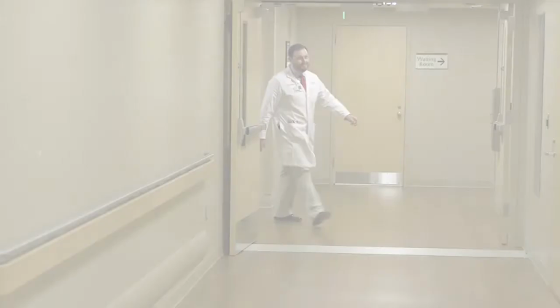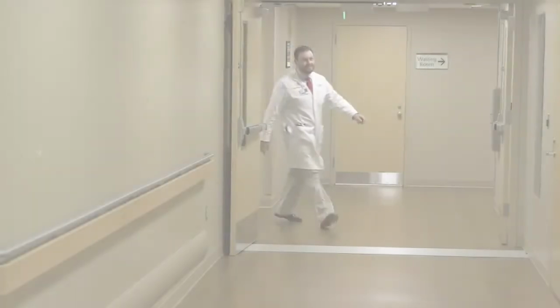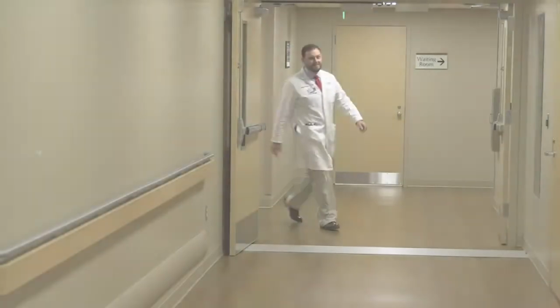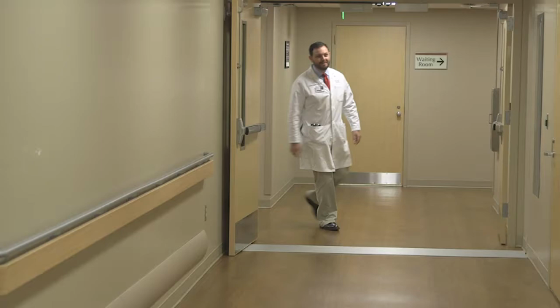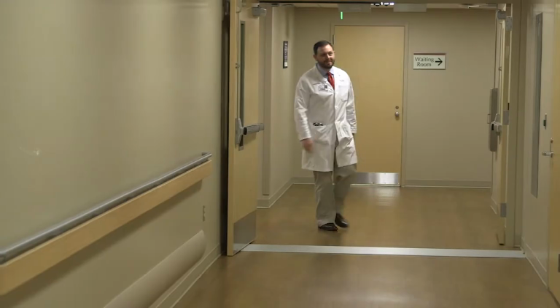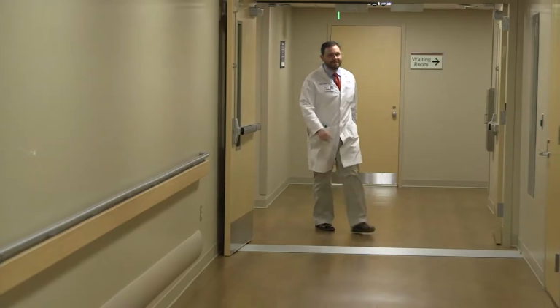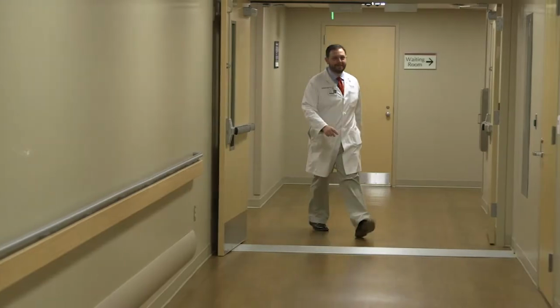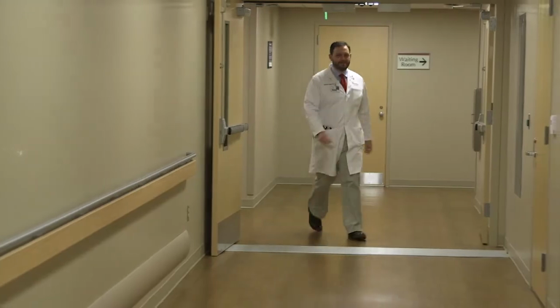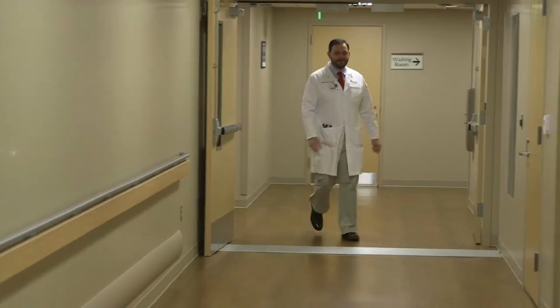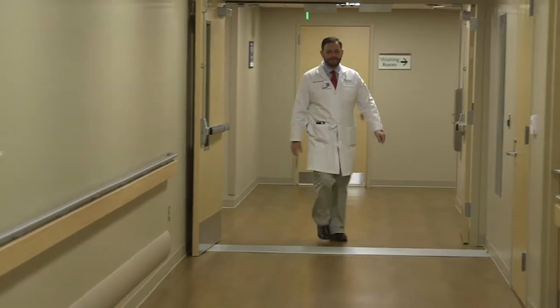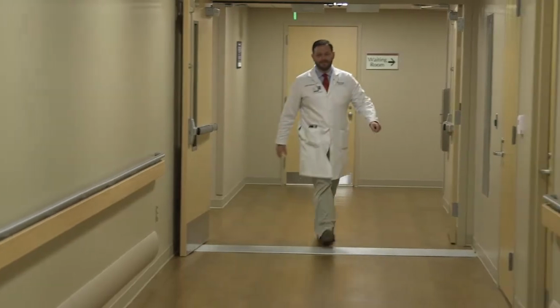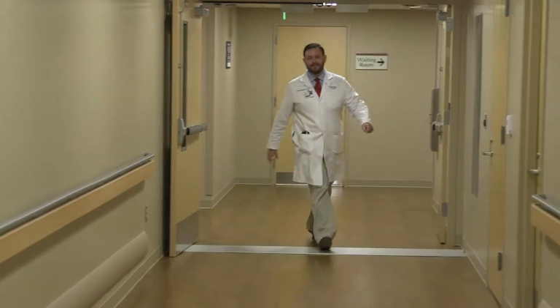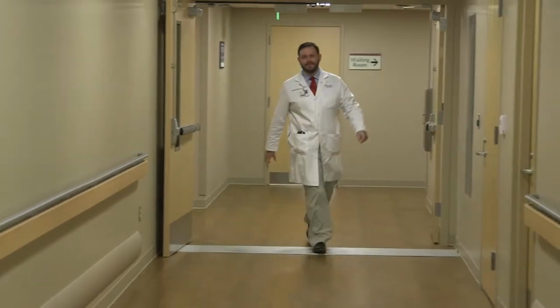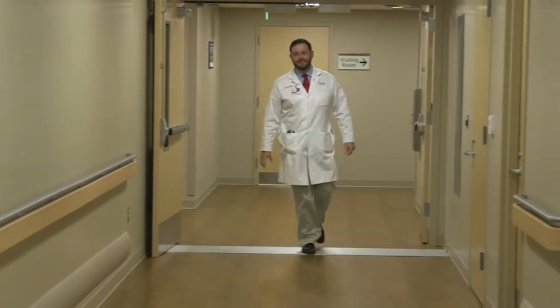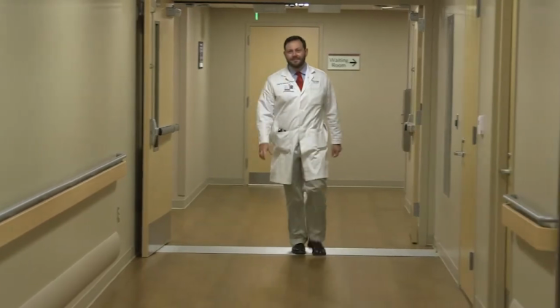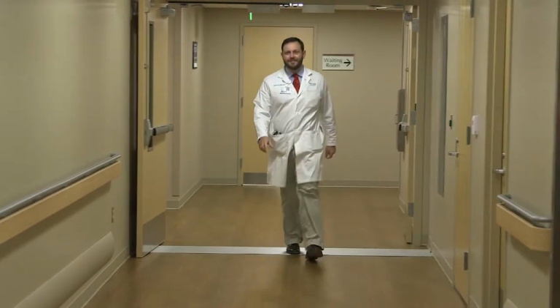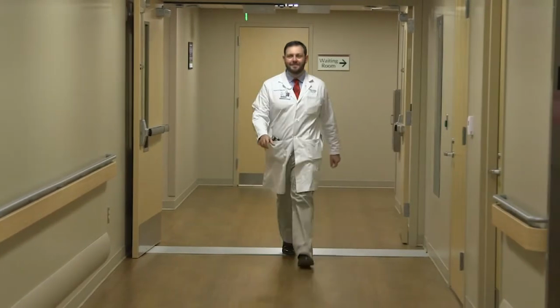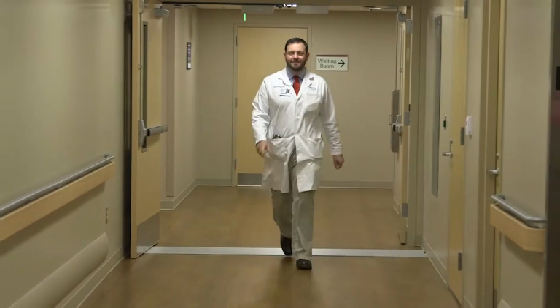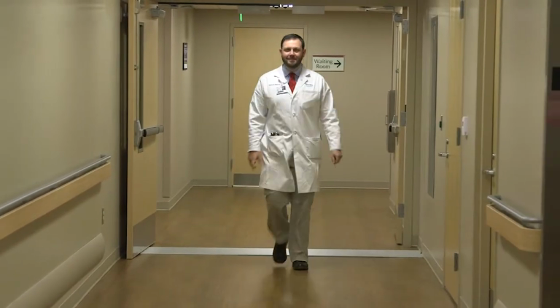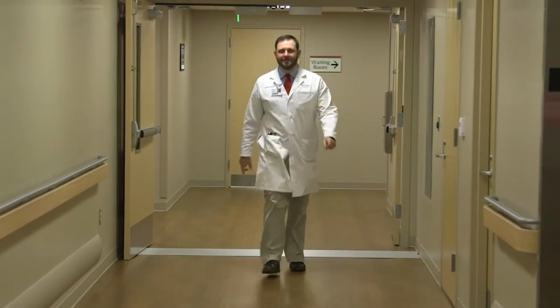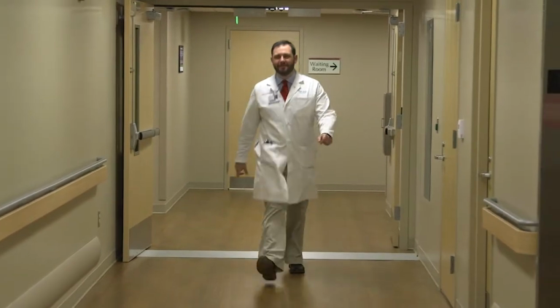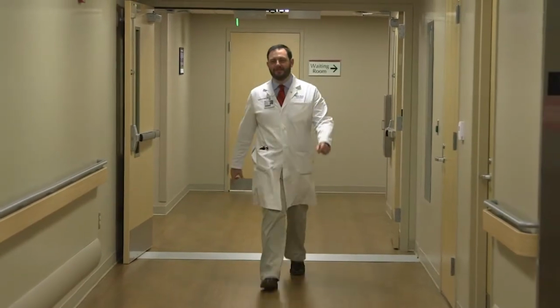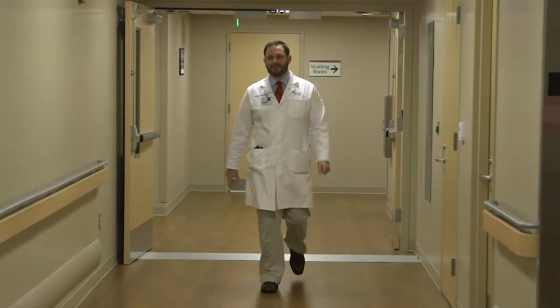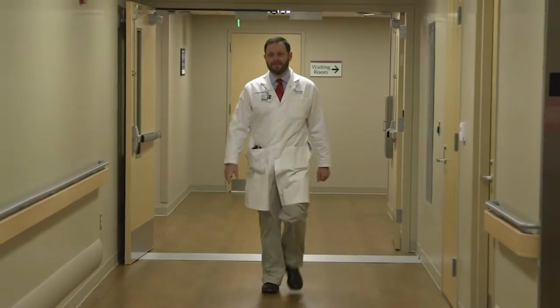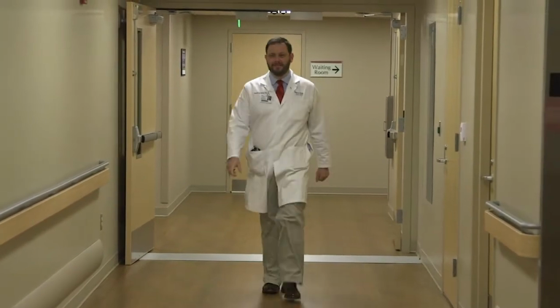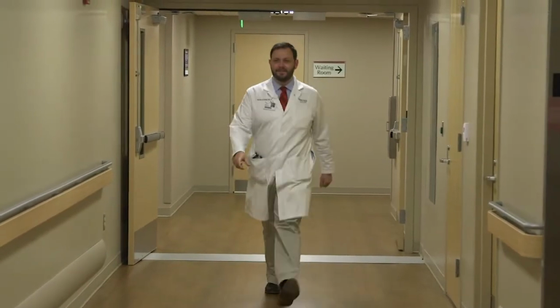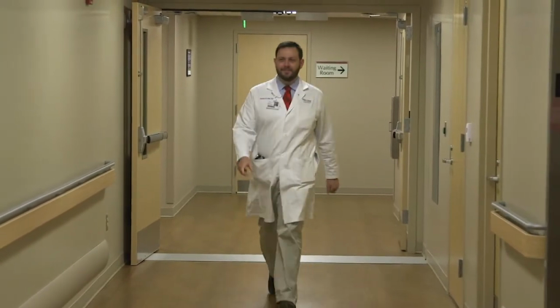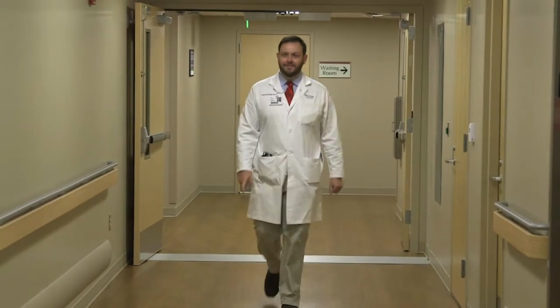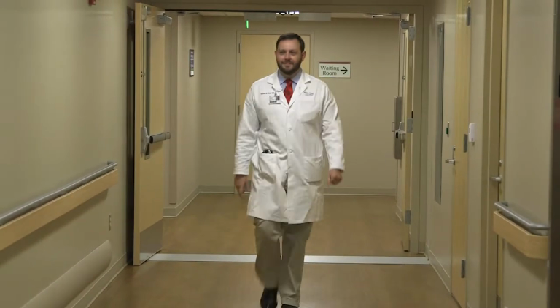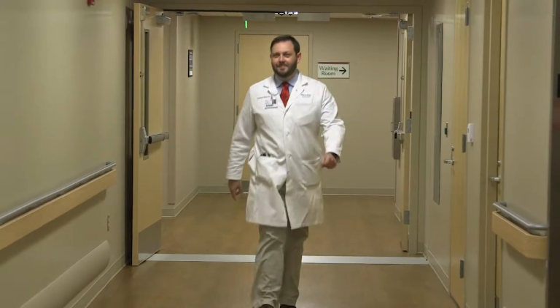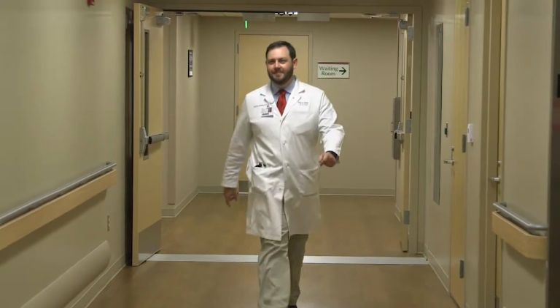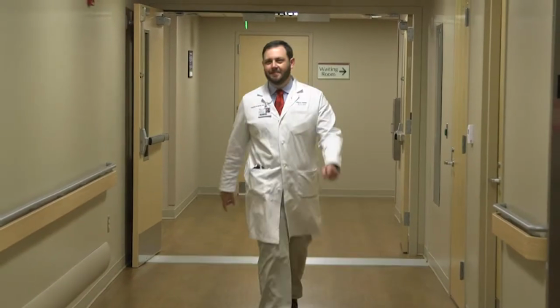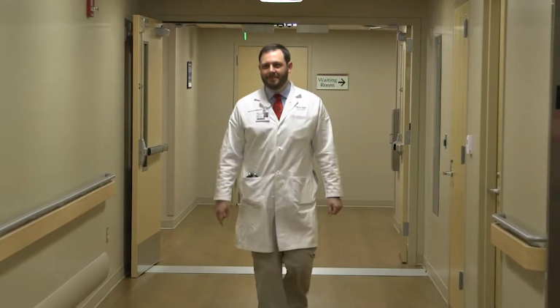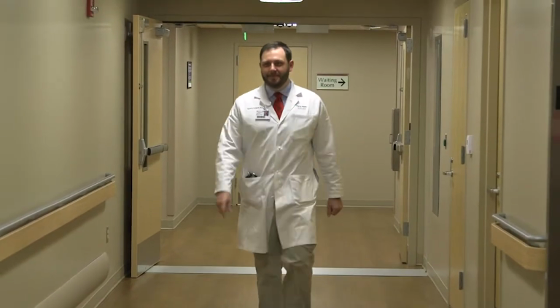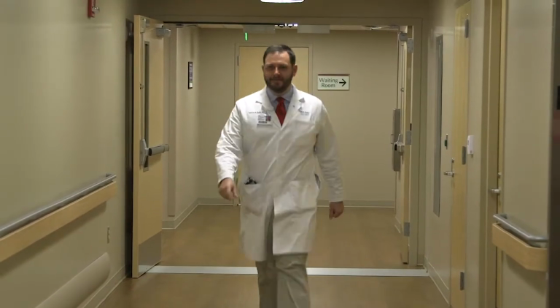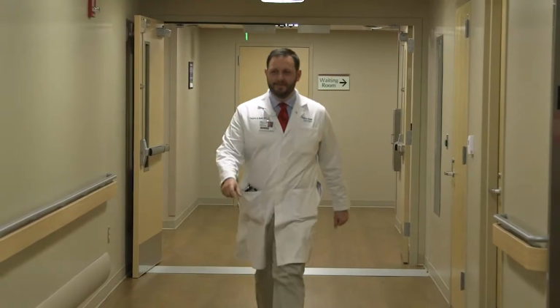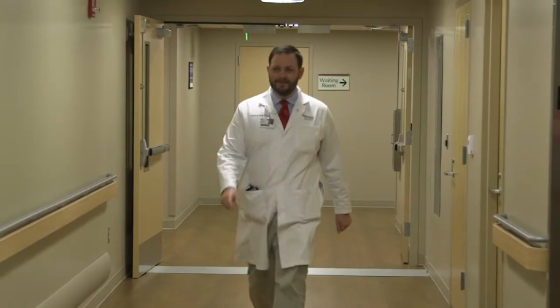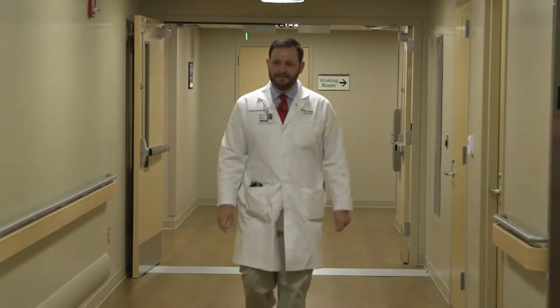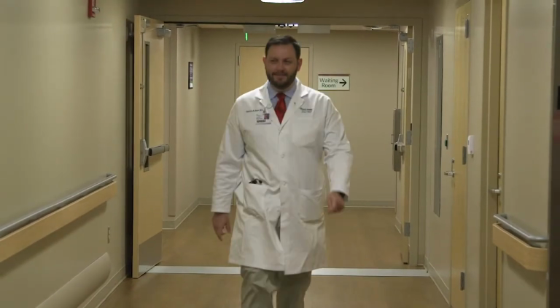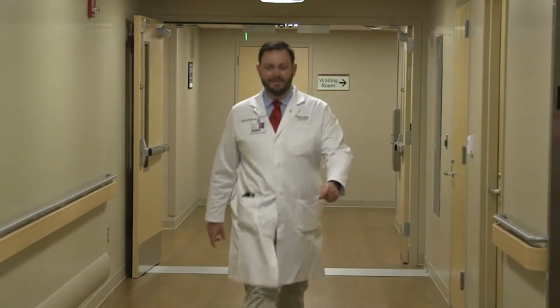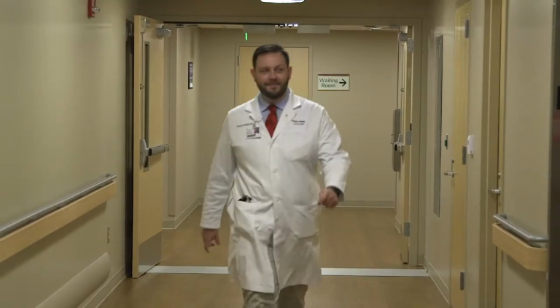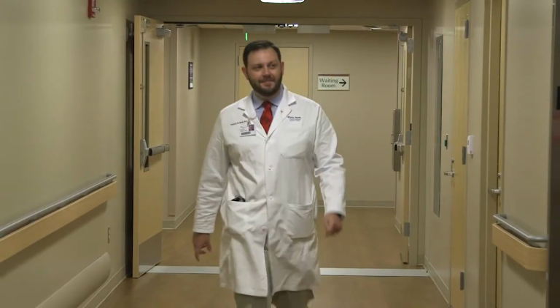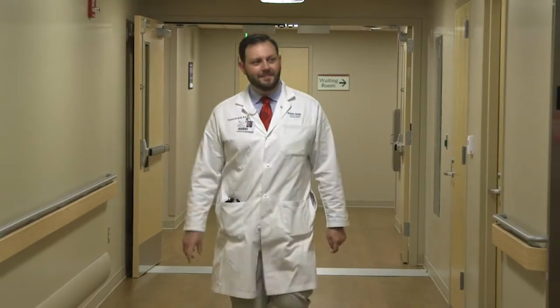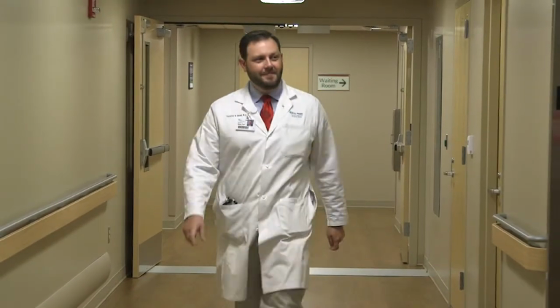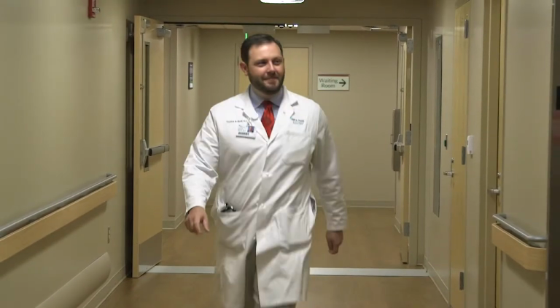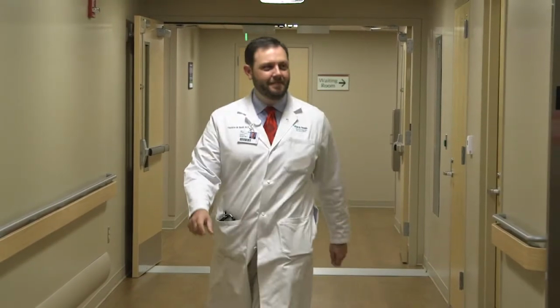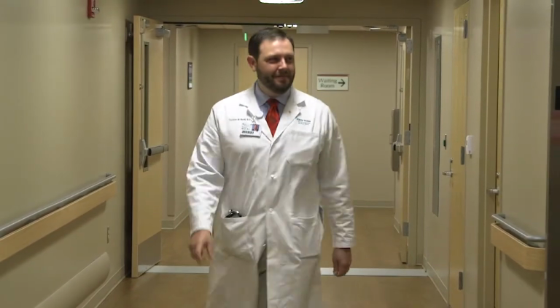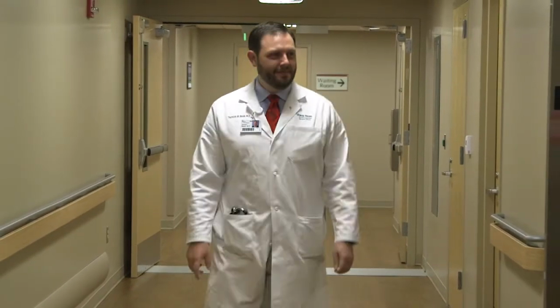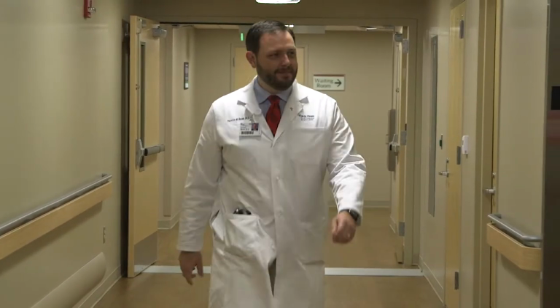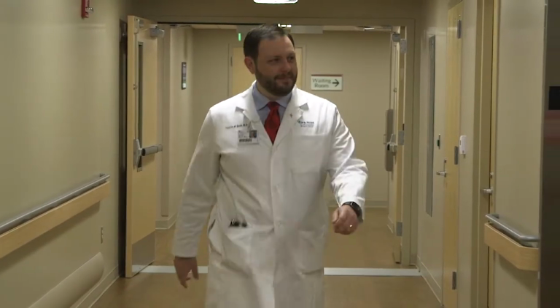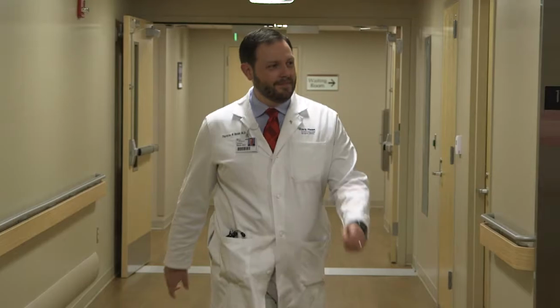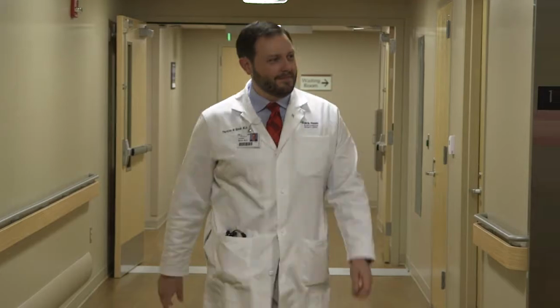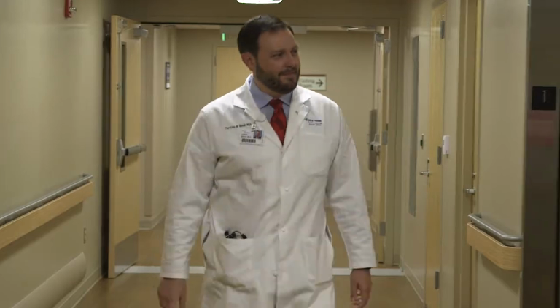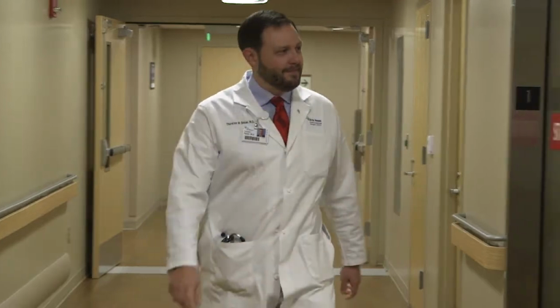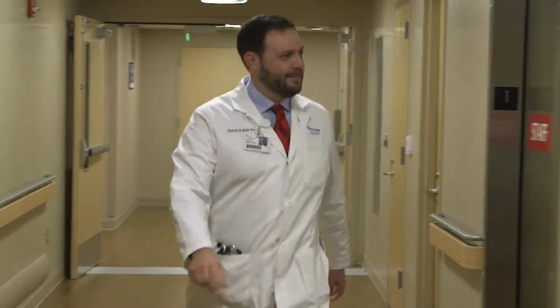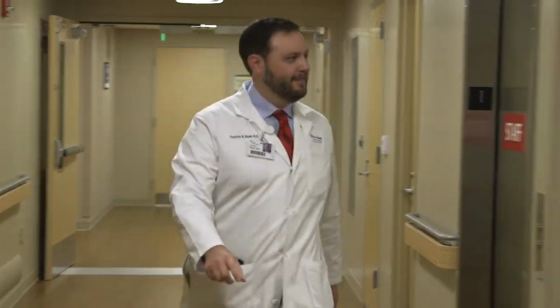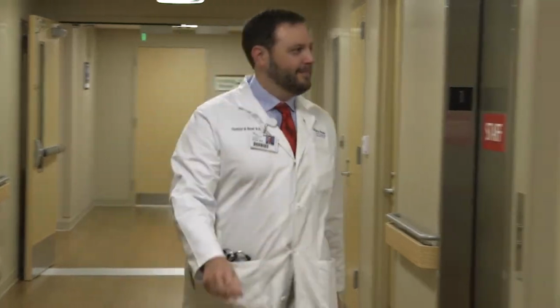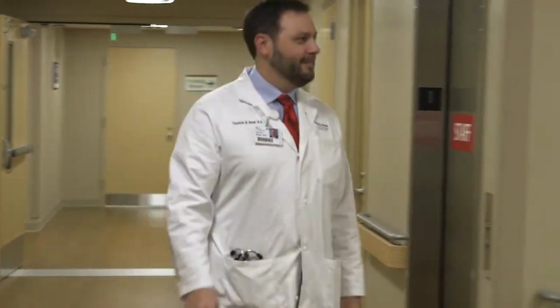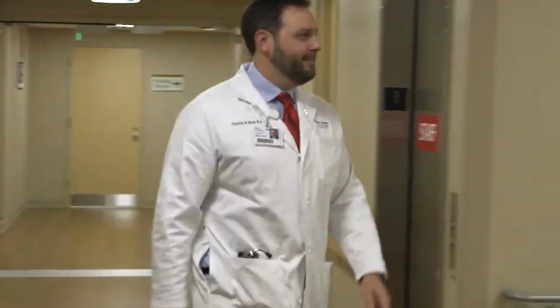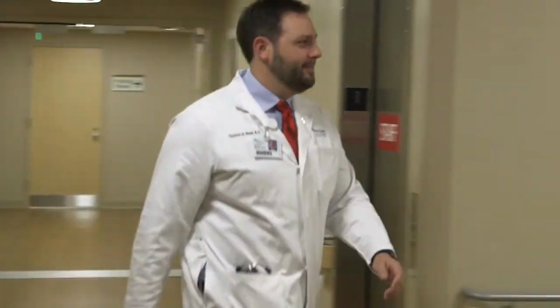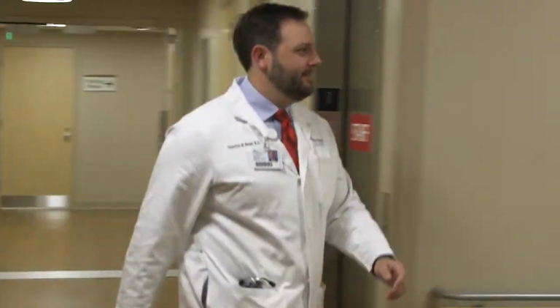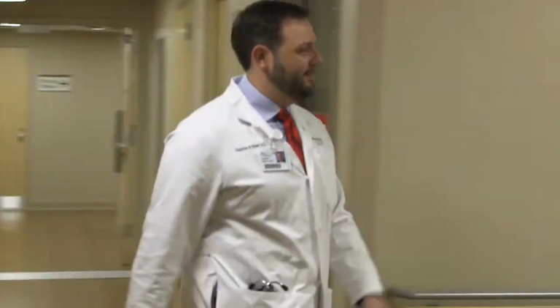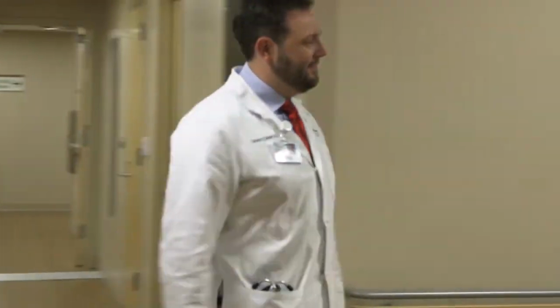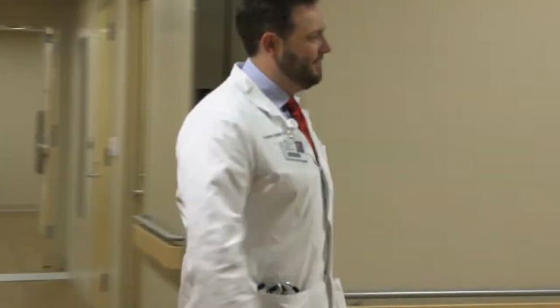Hi, I'm Dr. Thurston Bauer and I'm a cardiothoracic surgeon. I practice here at CHI St. Vincent's Infirmary in Little Rock, Arkansas.